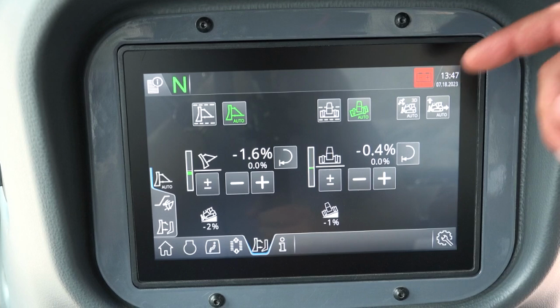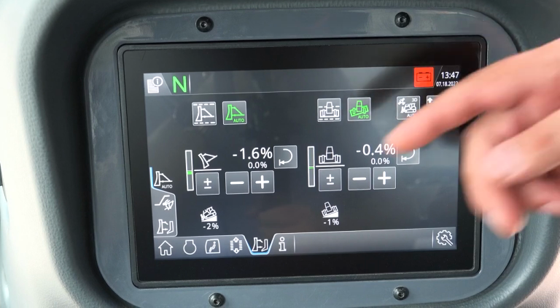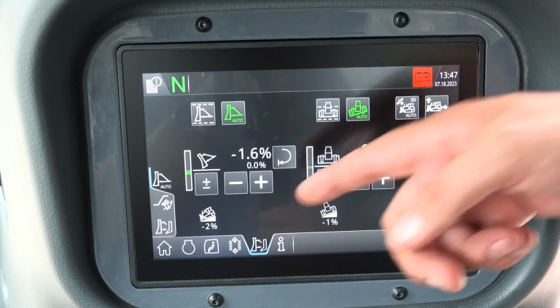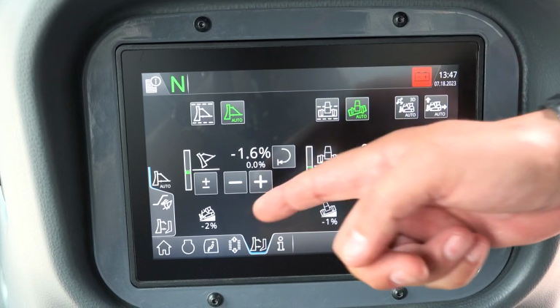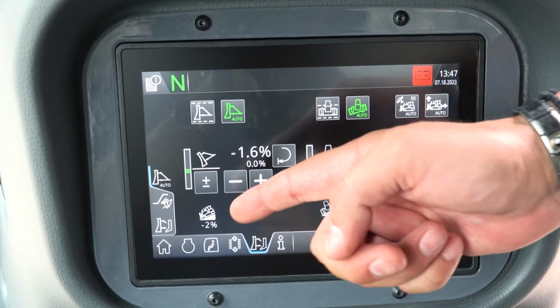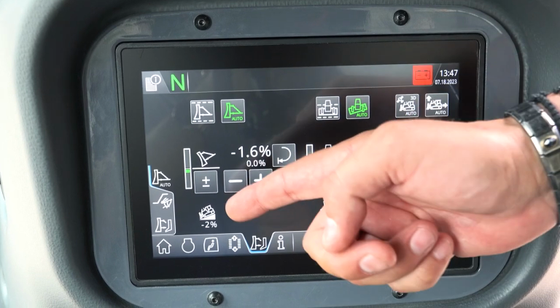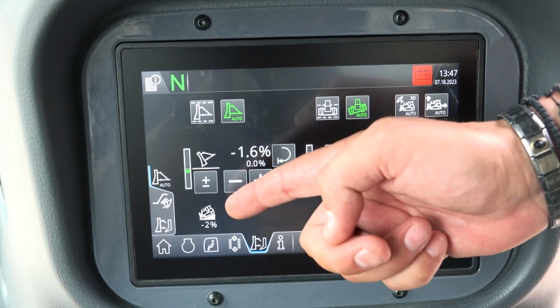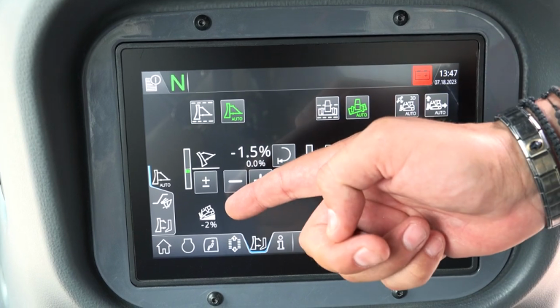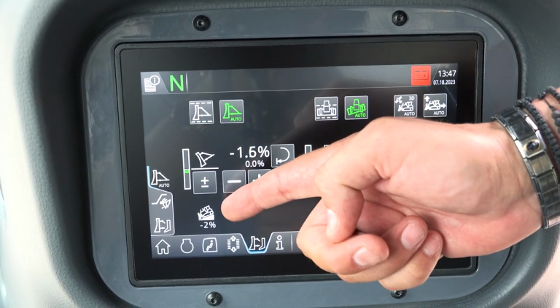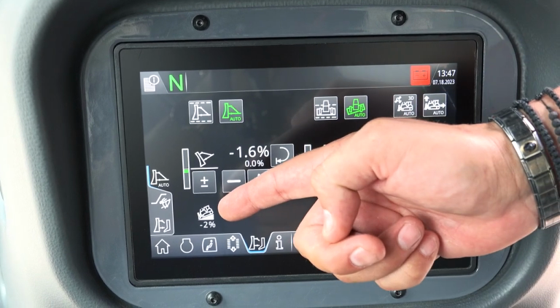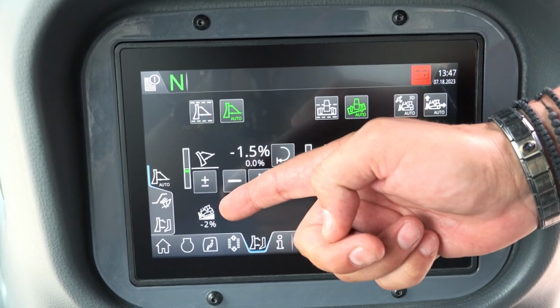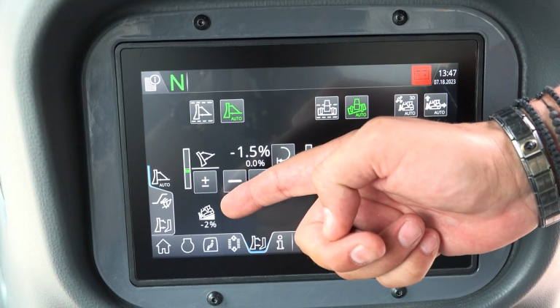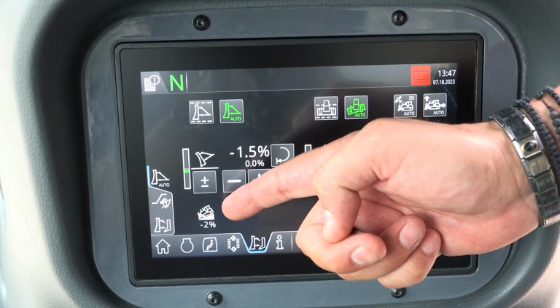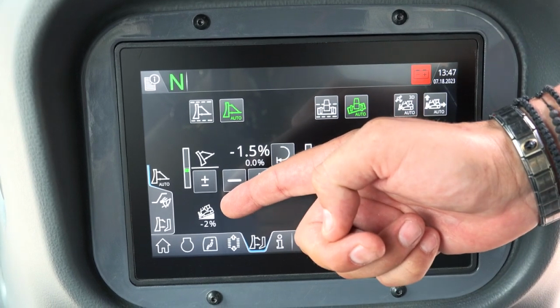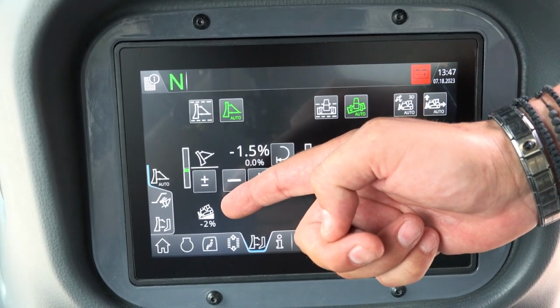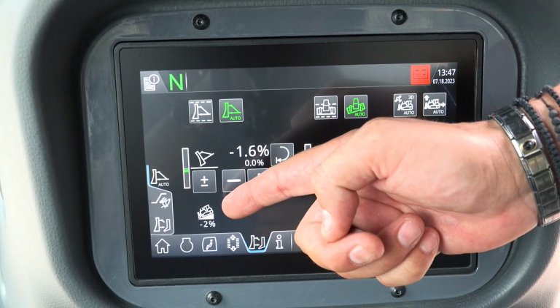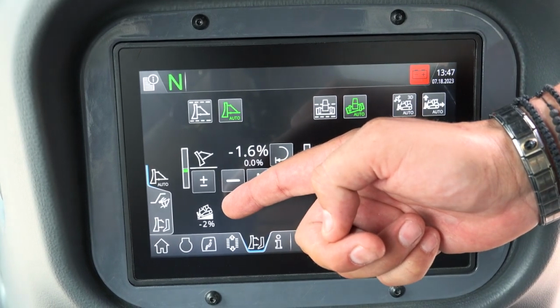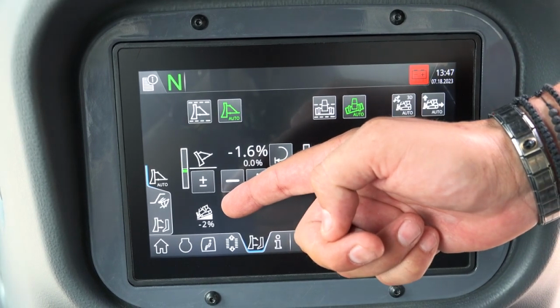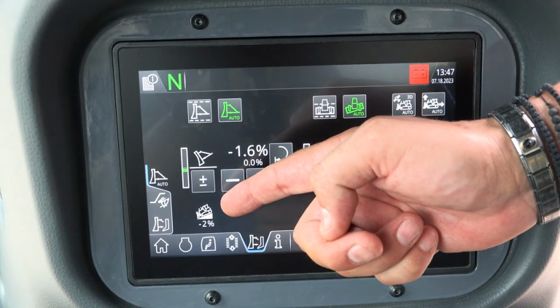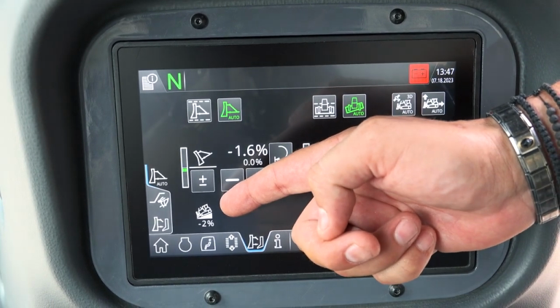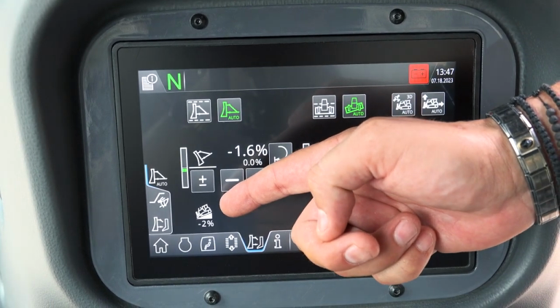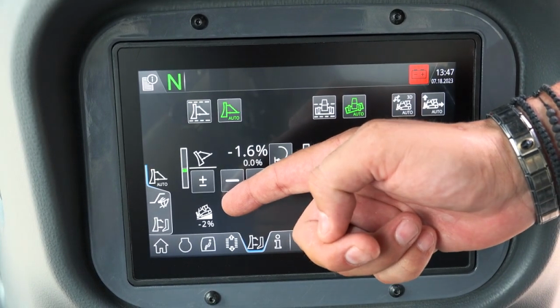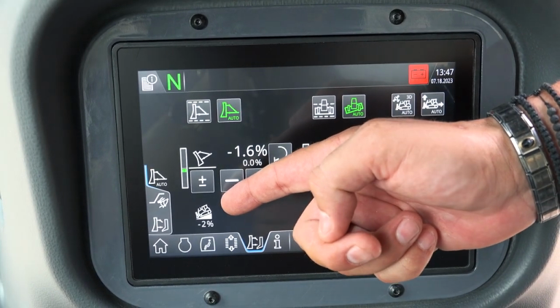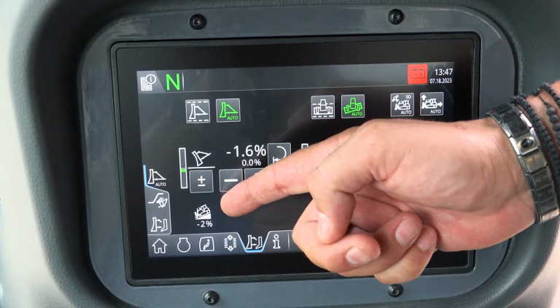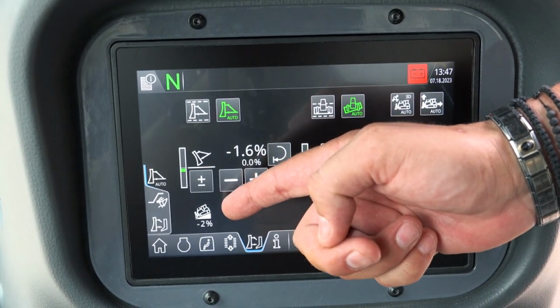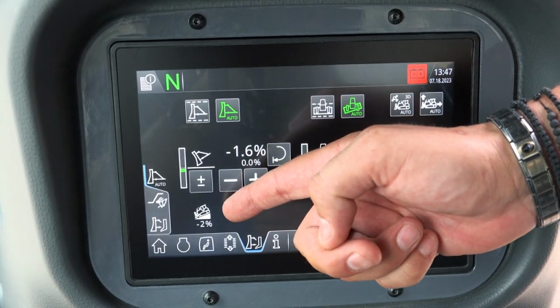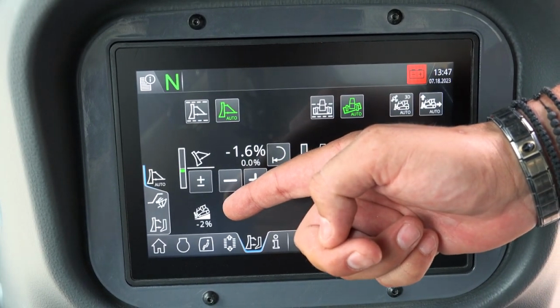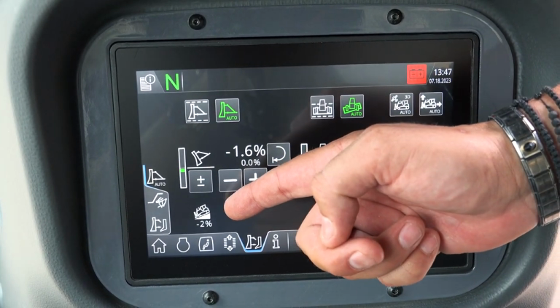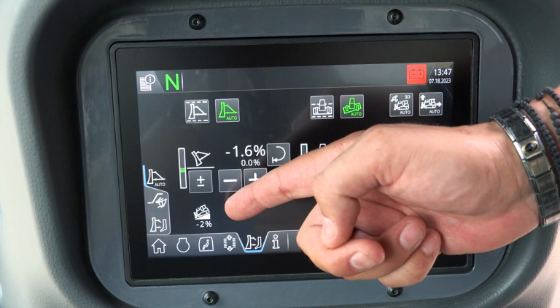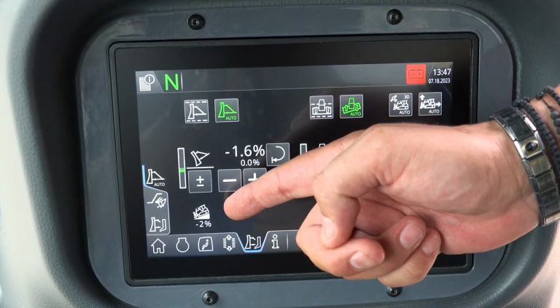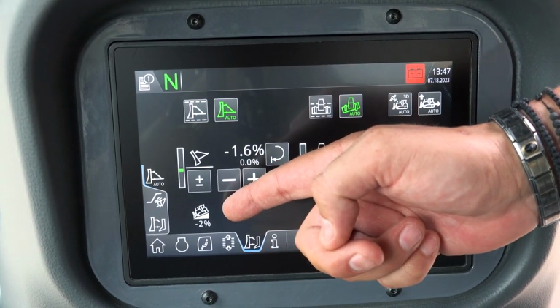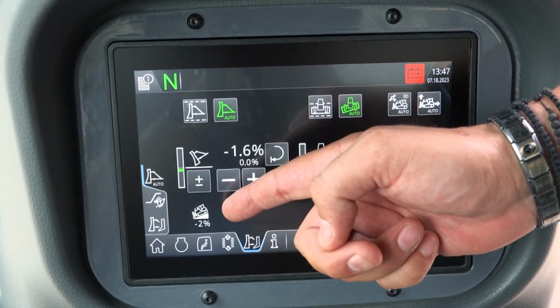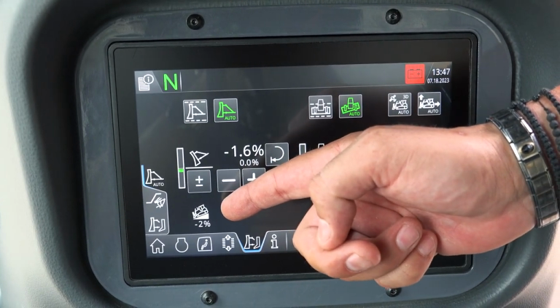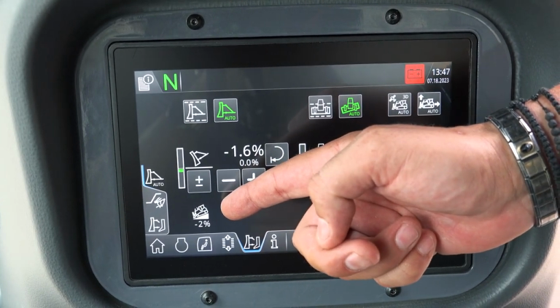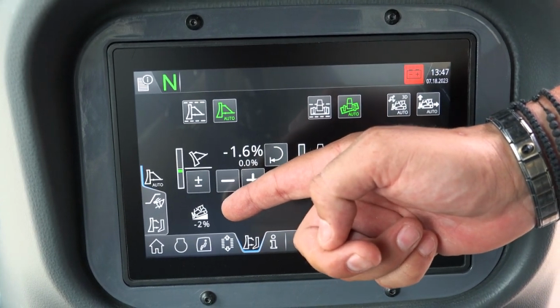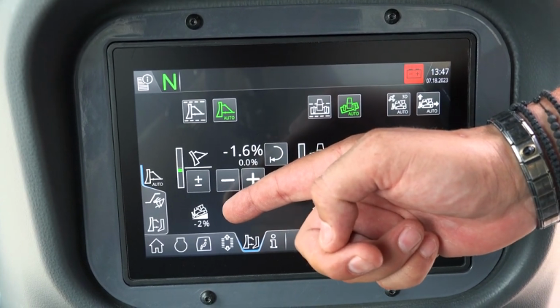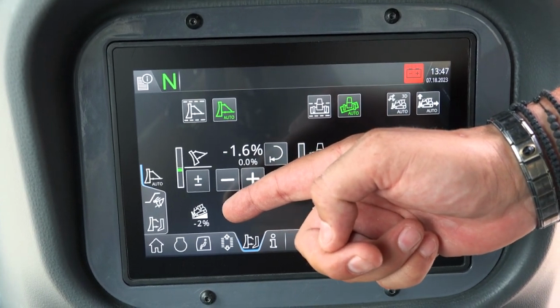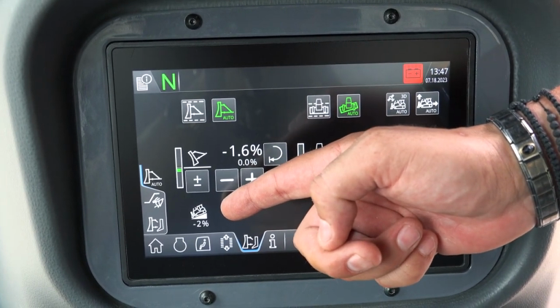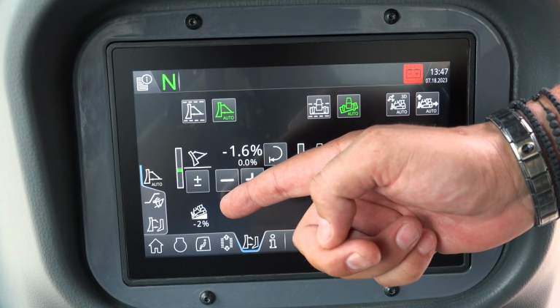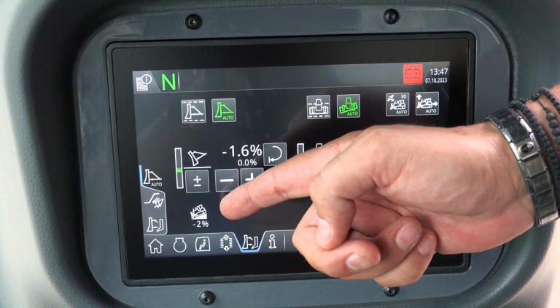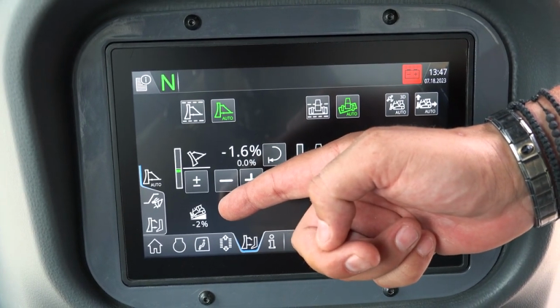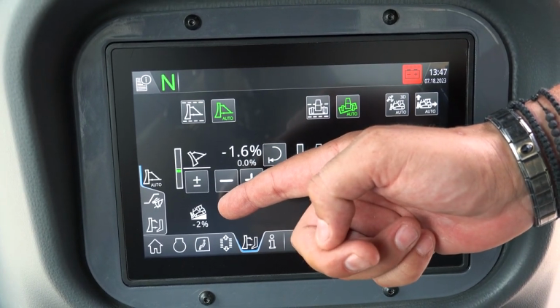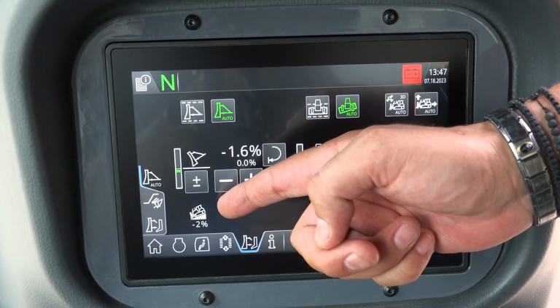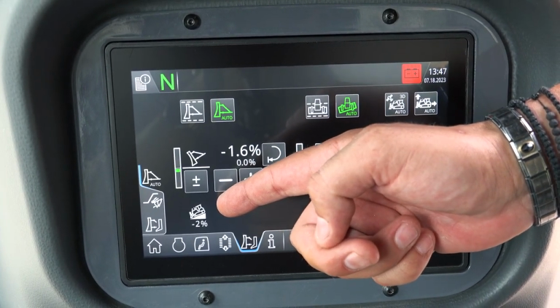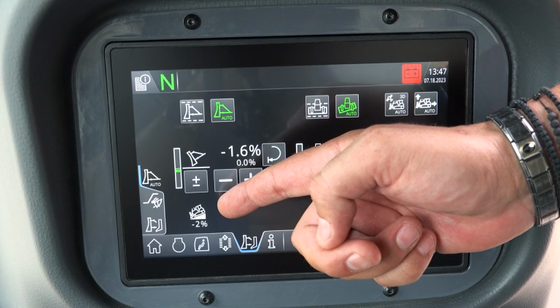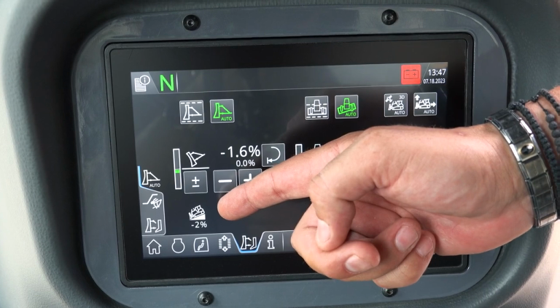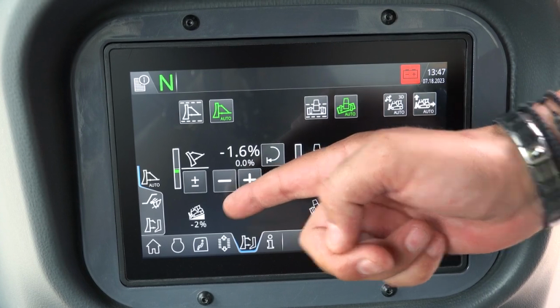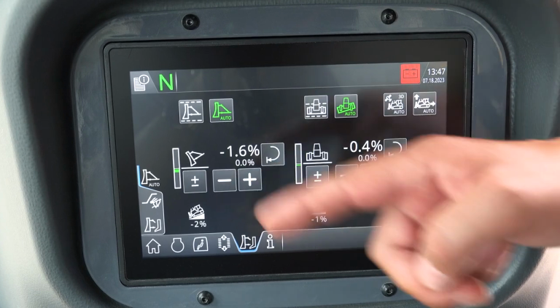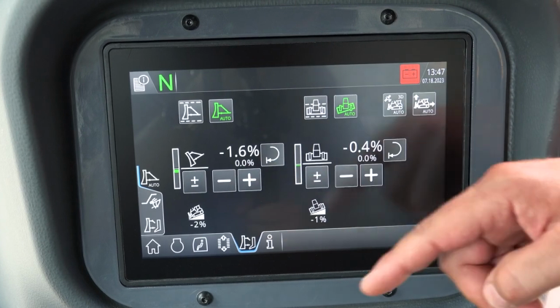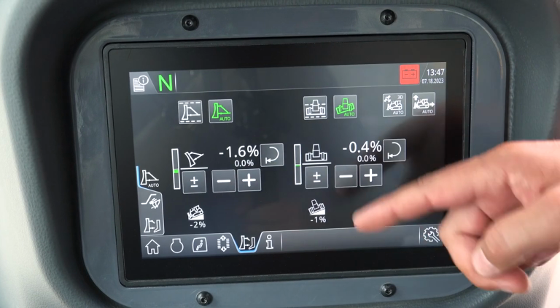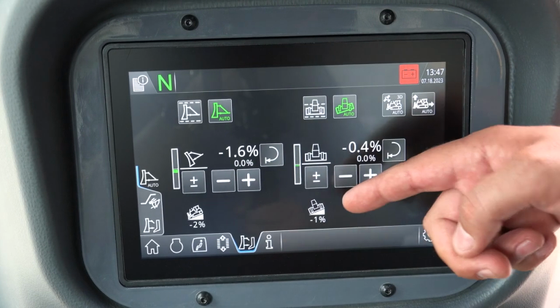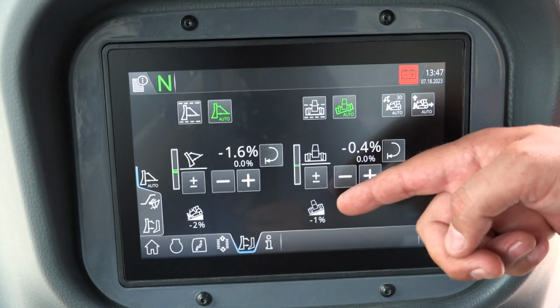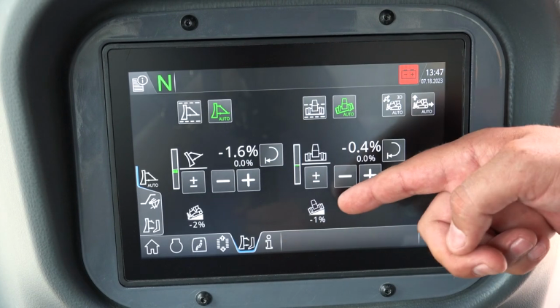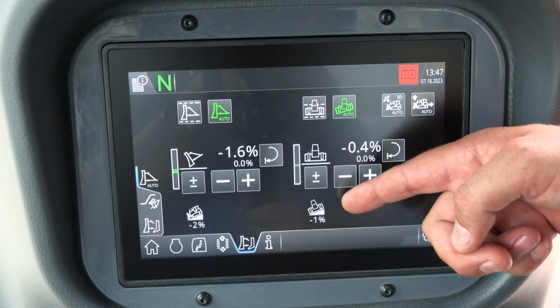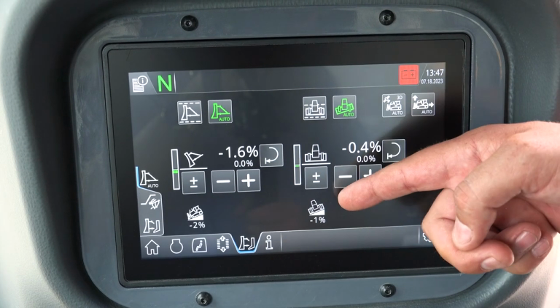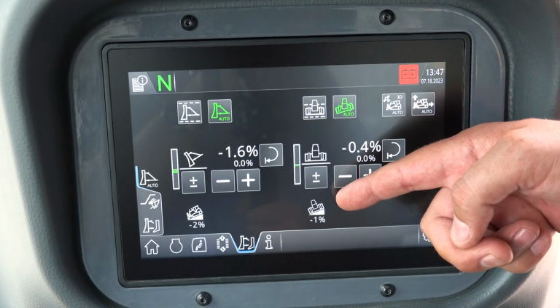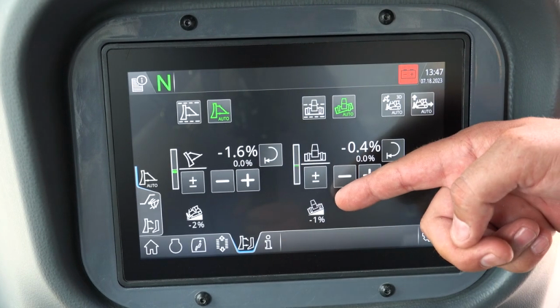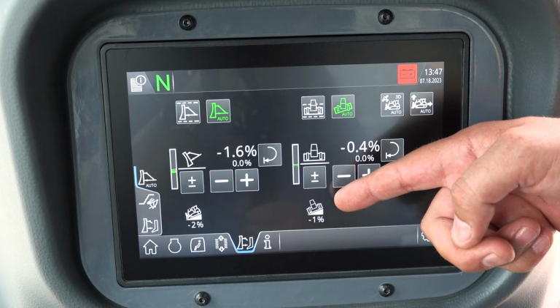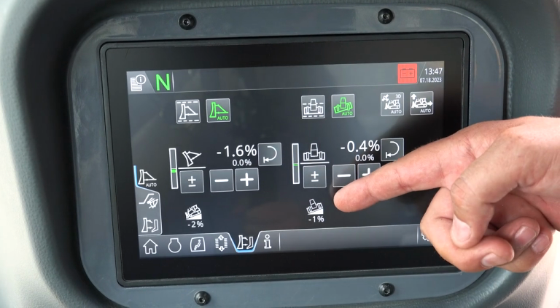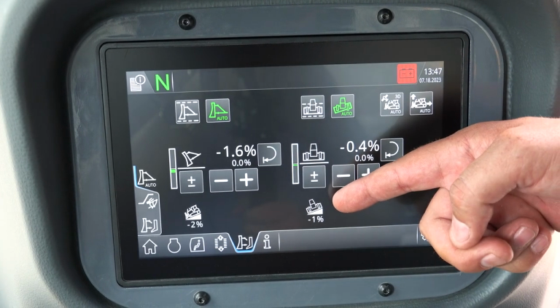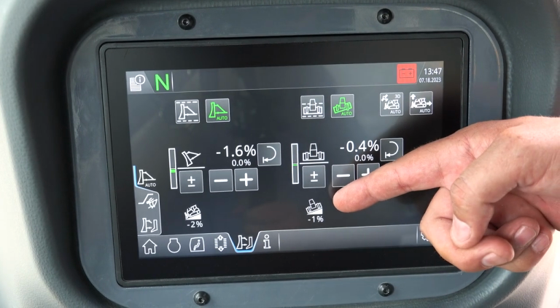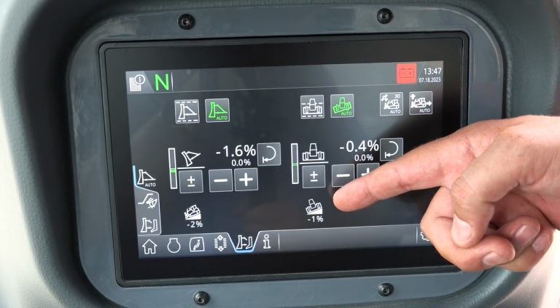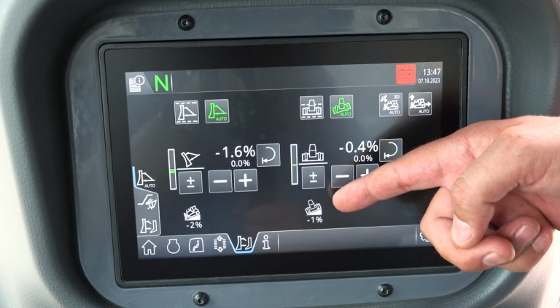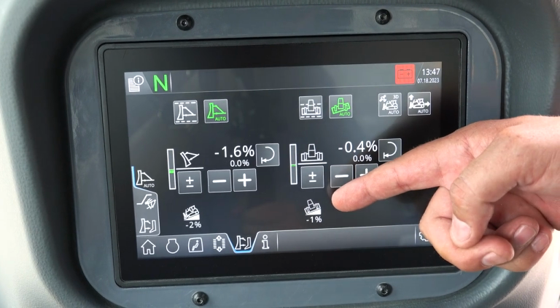Here we see our machine position at the moment: 2% tilted forward and minus 1% tilted to the left.